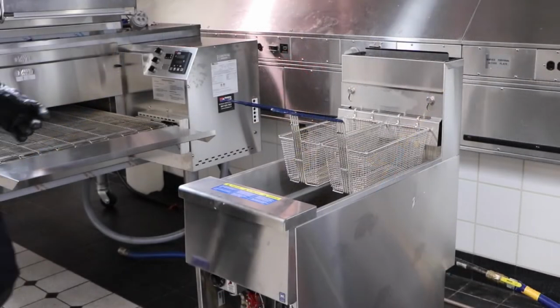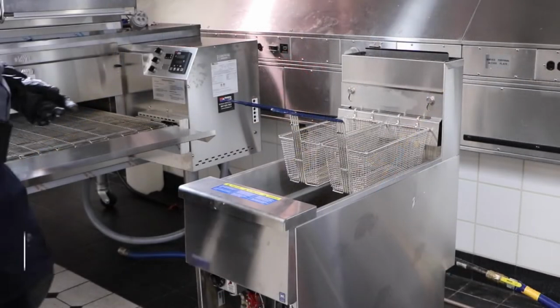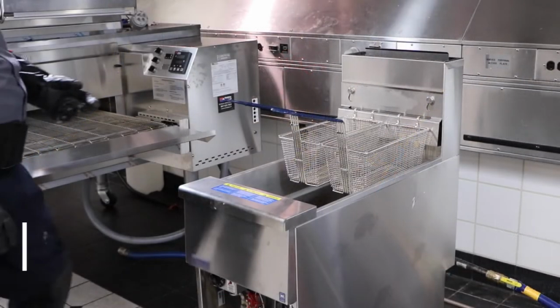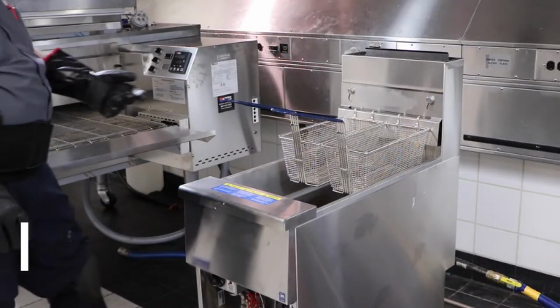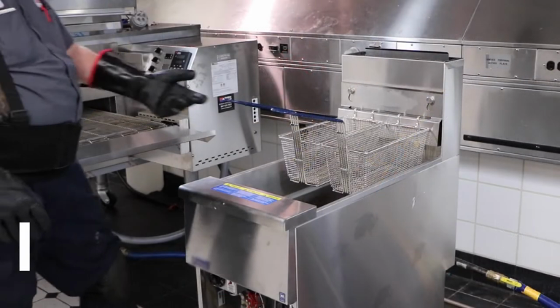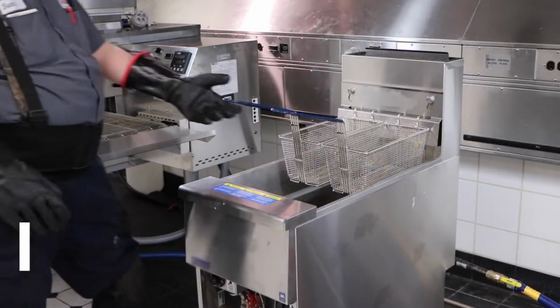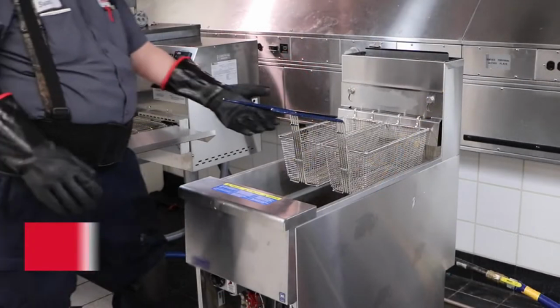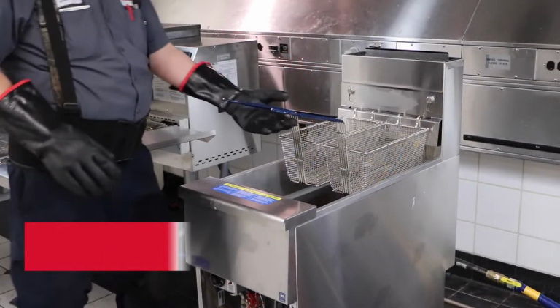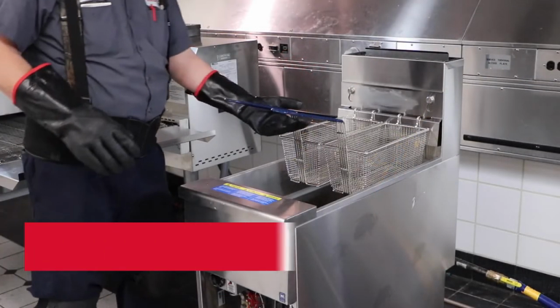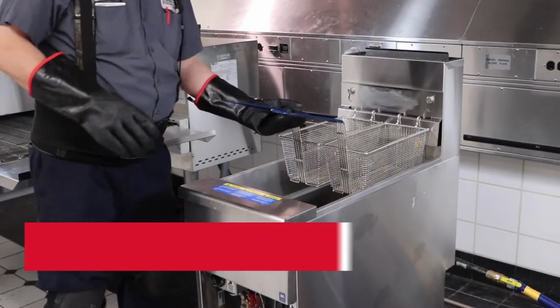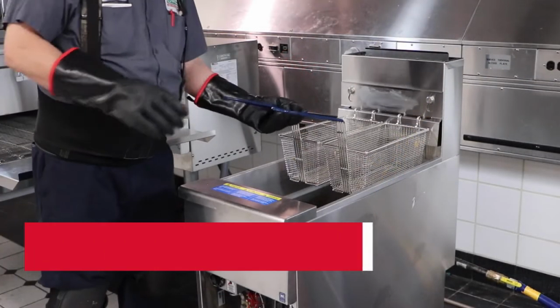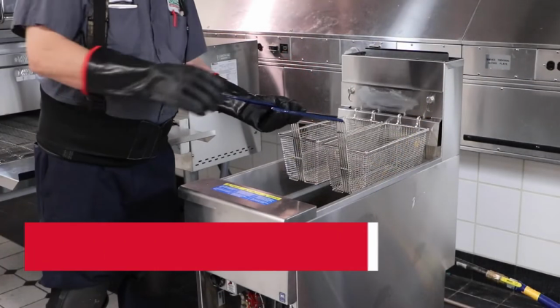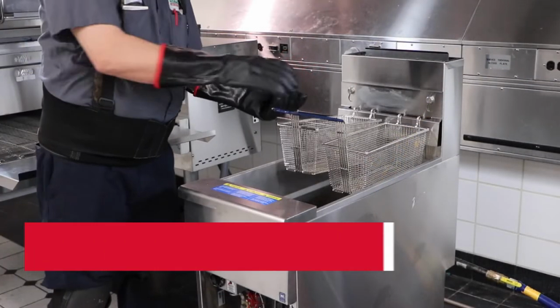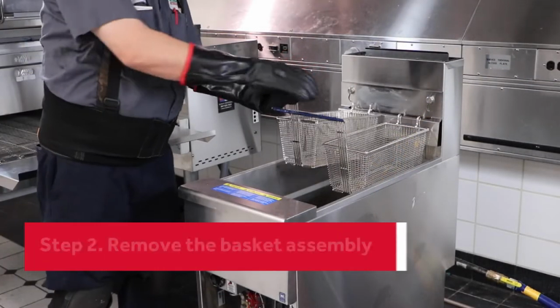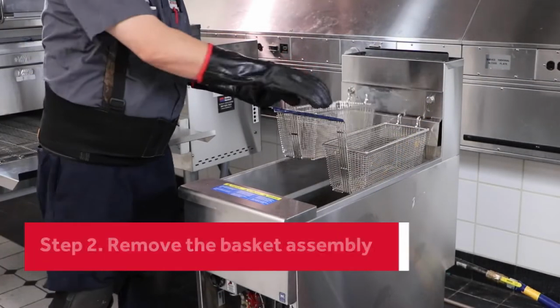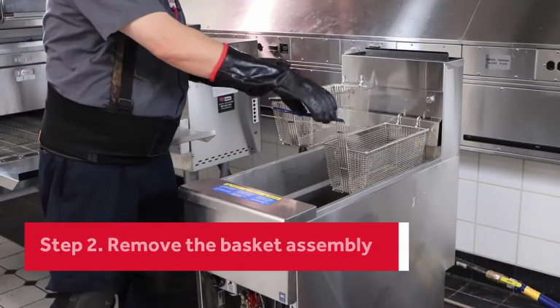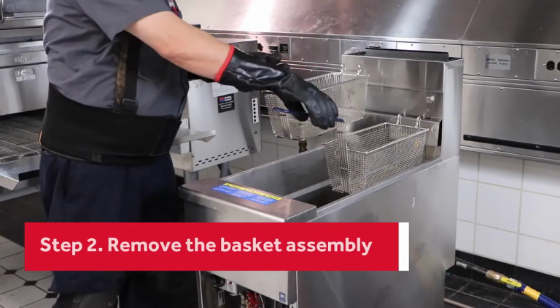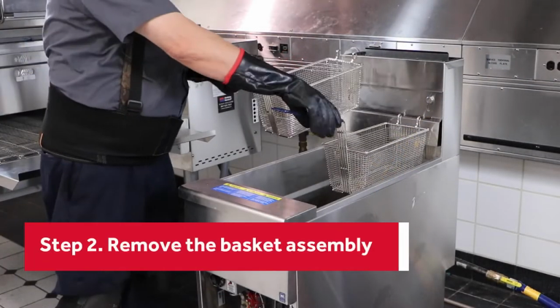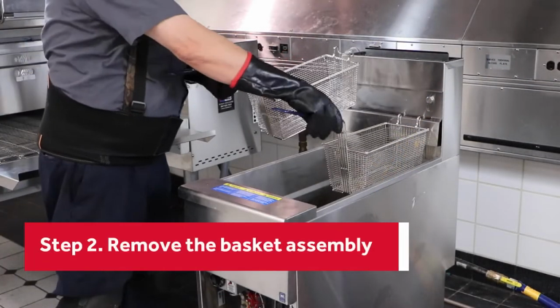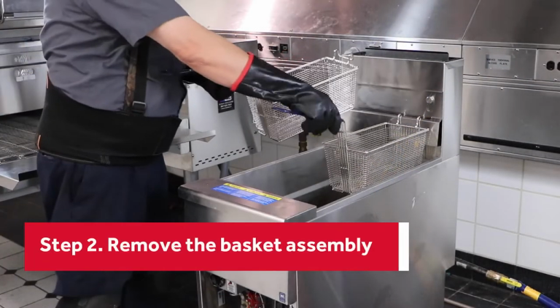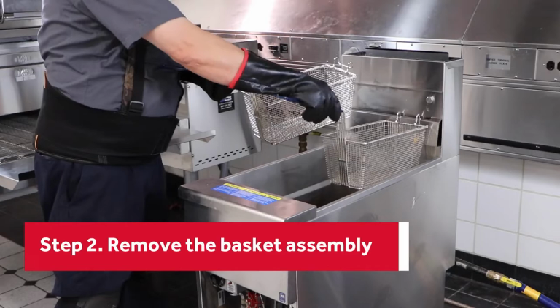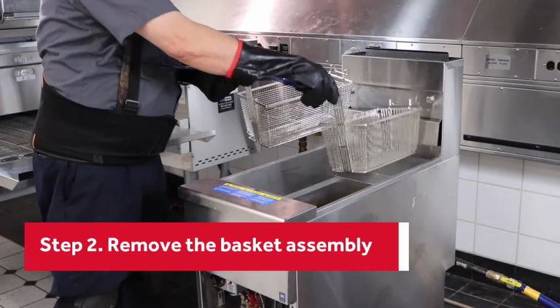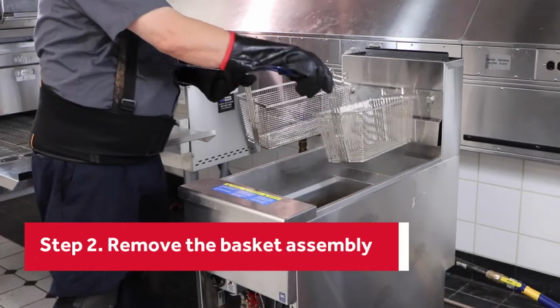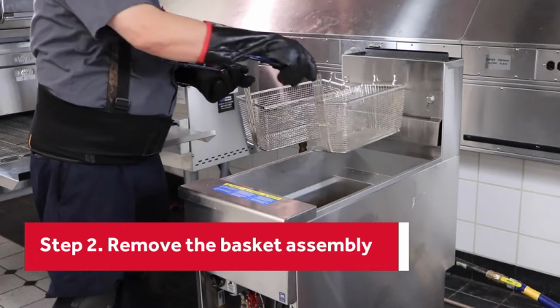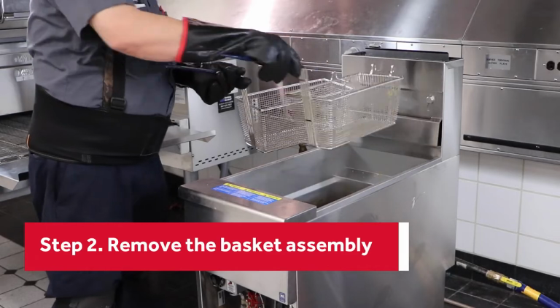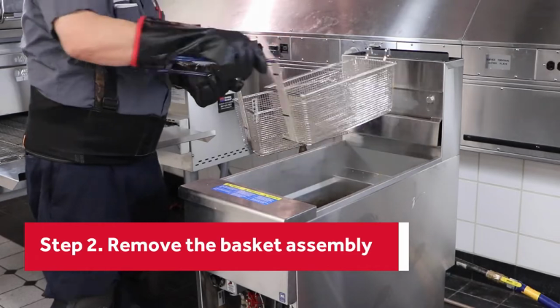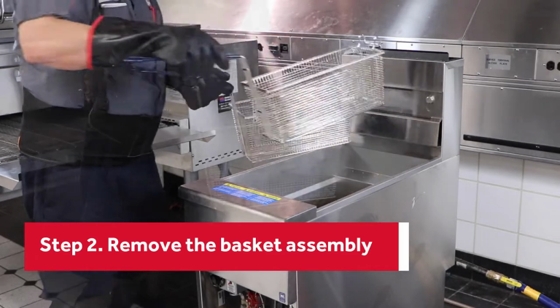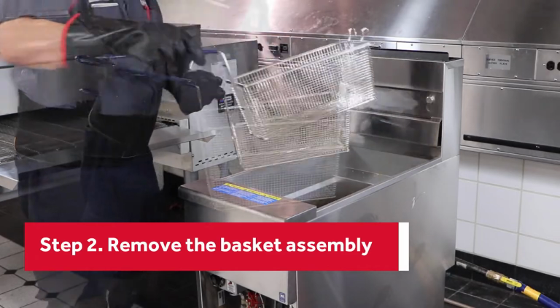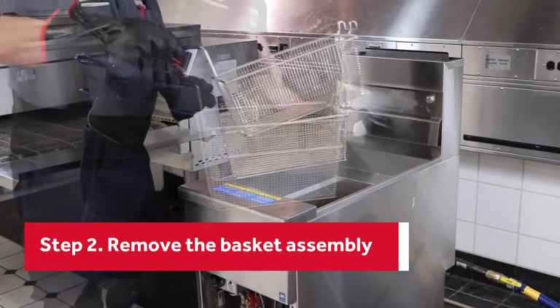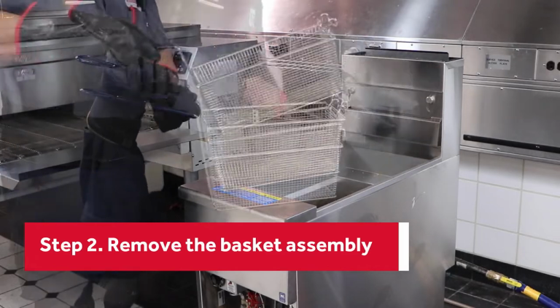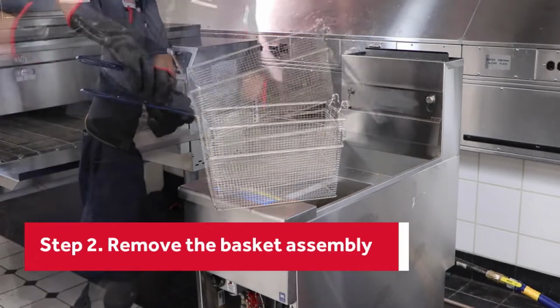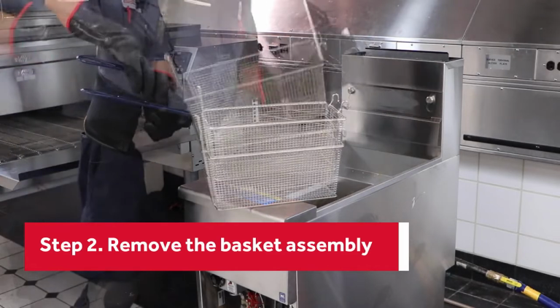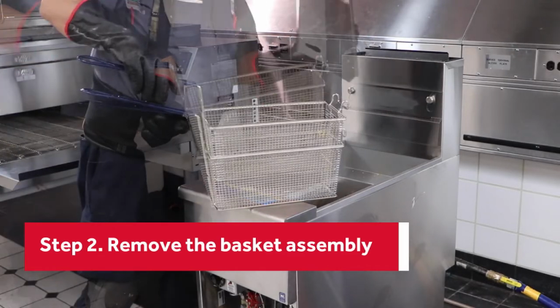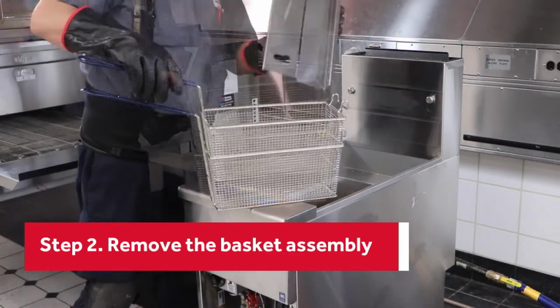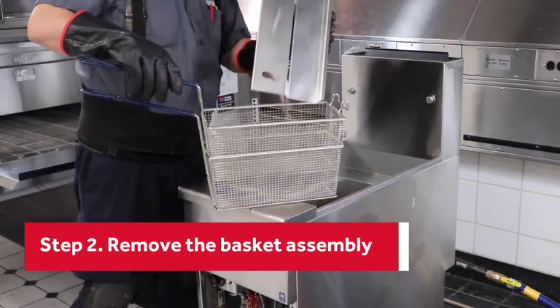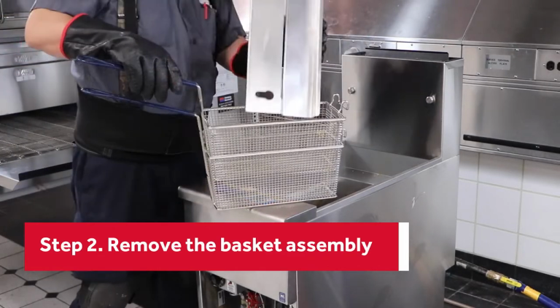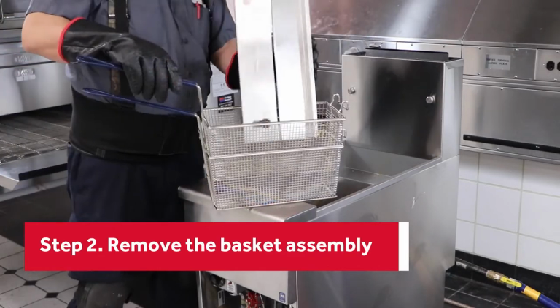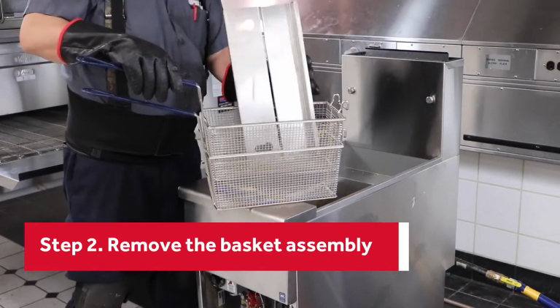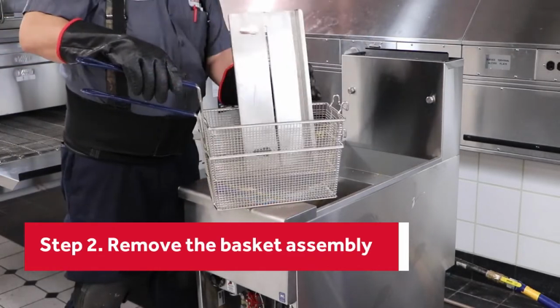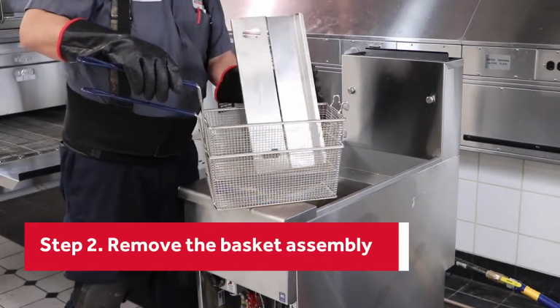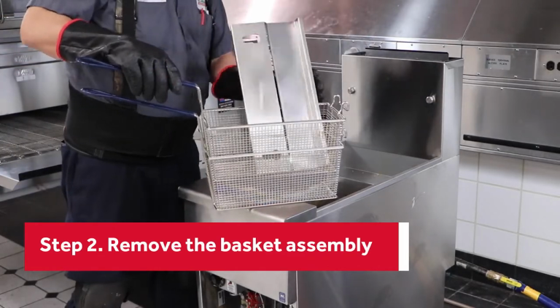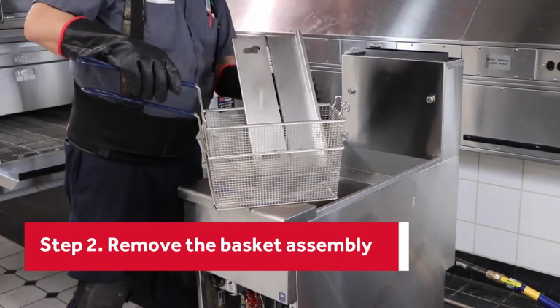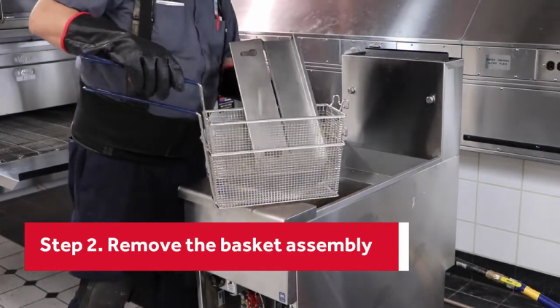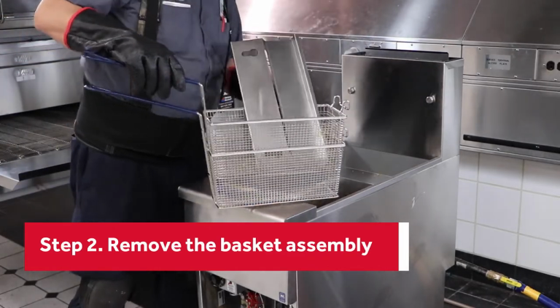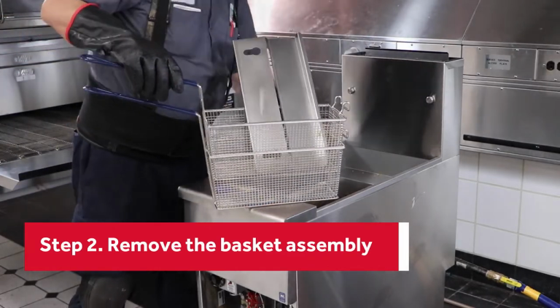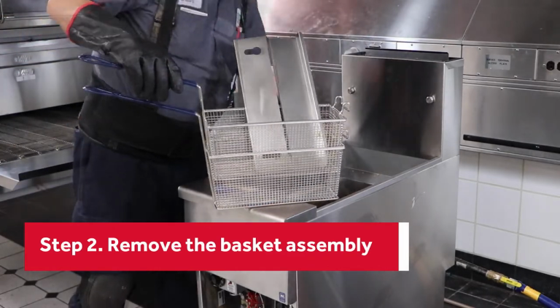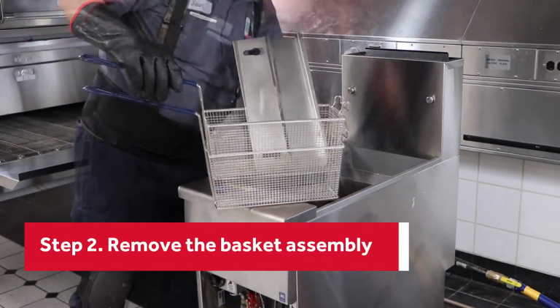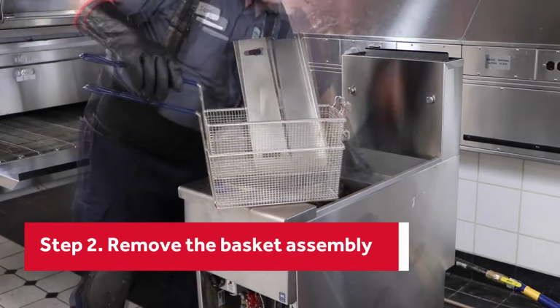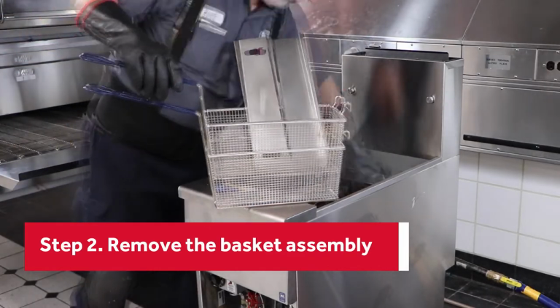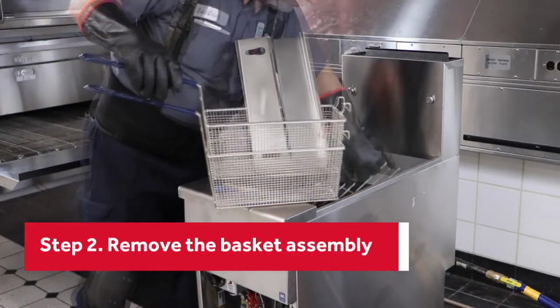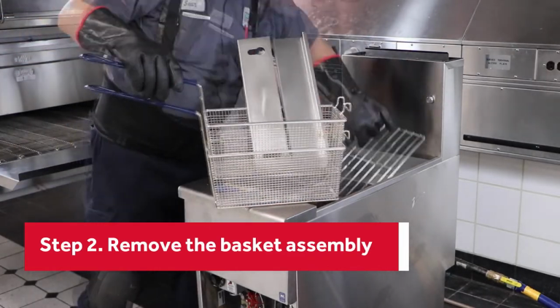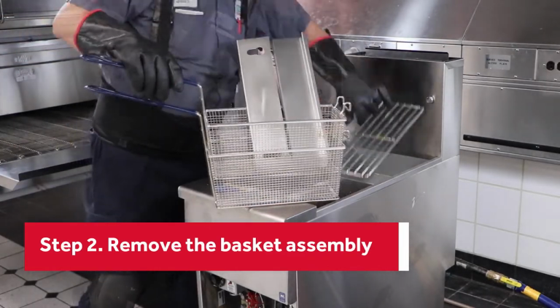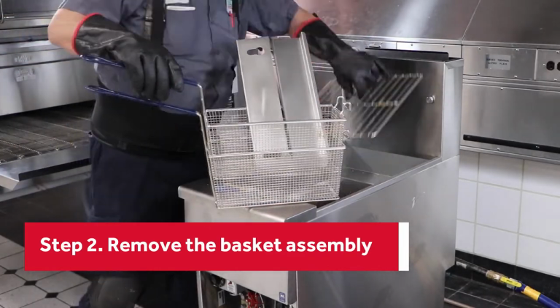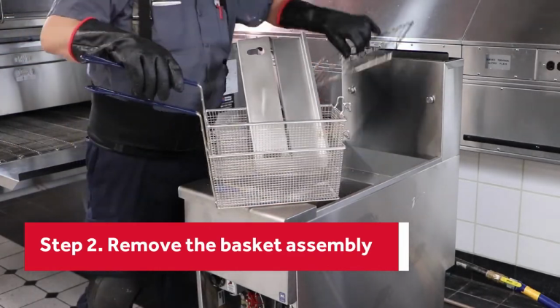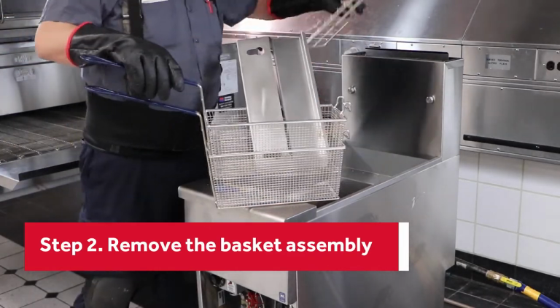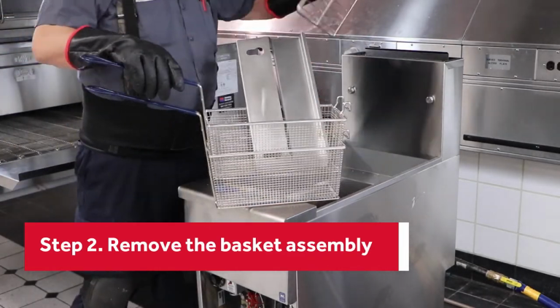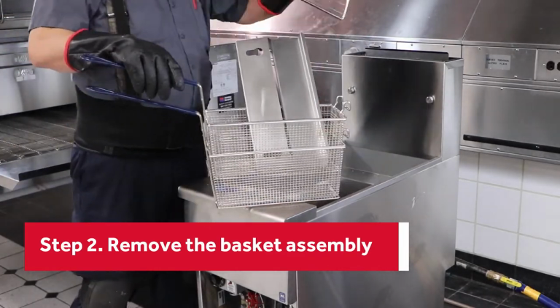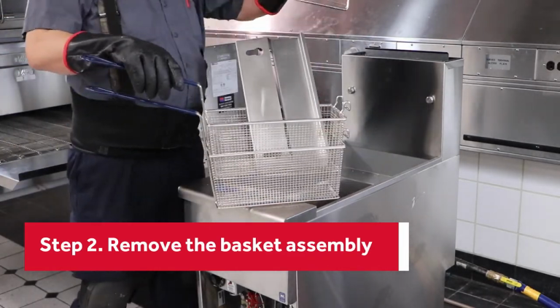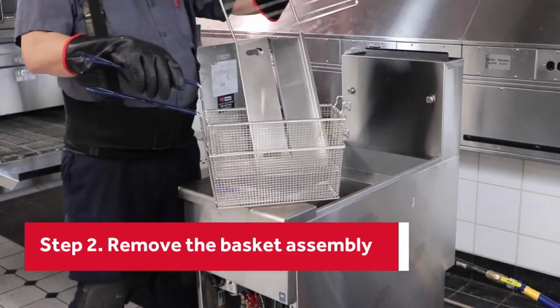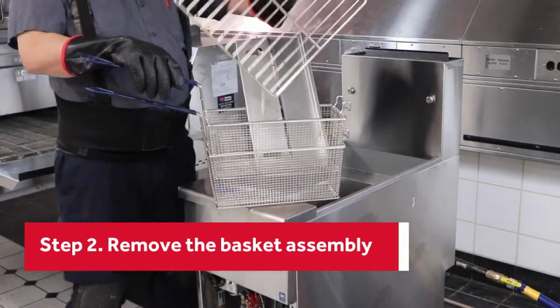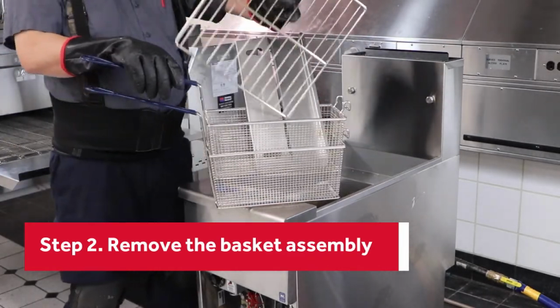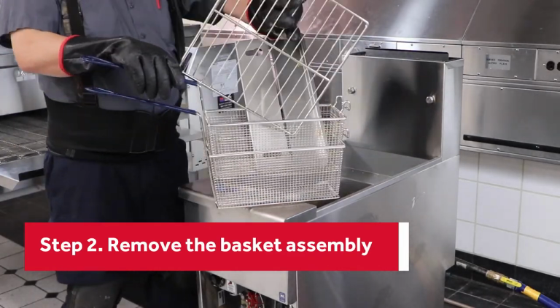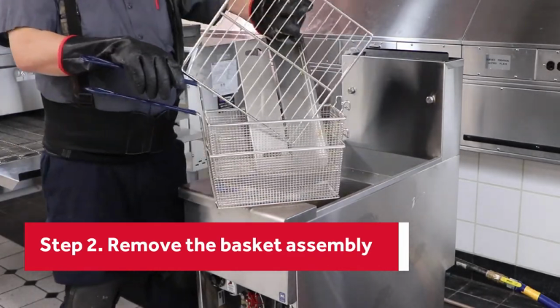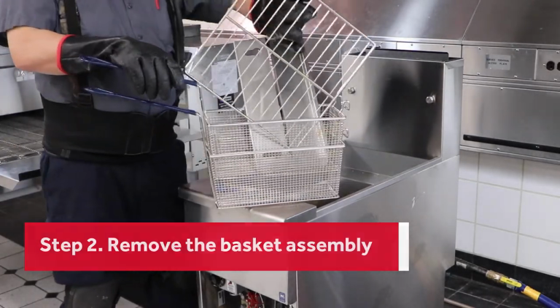Remove the baskets, tank rack, and hanger. Make sure to wear protective gloves in case the items are still hot.